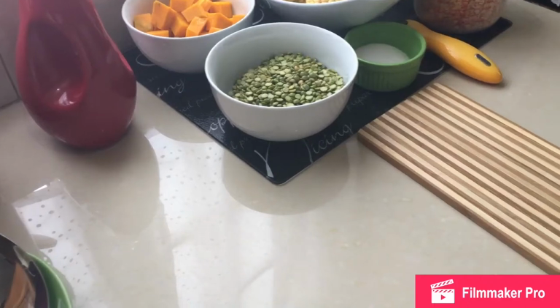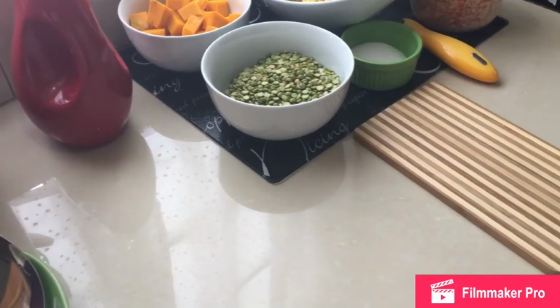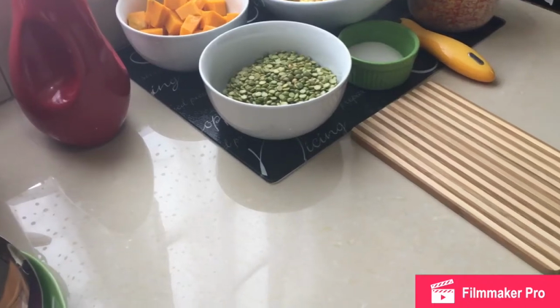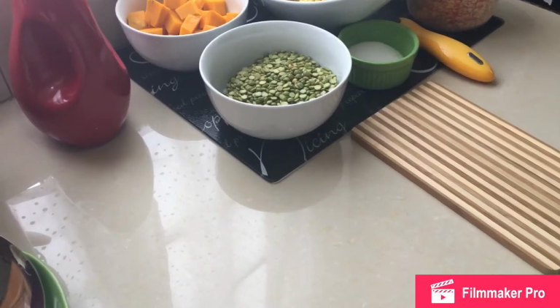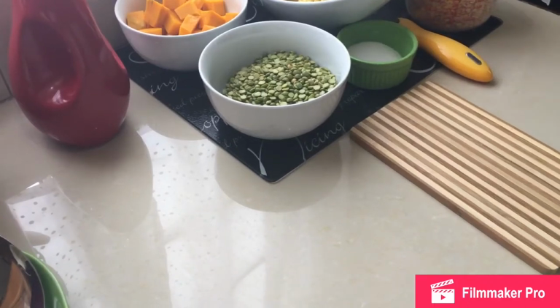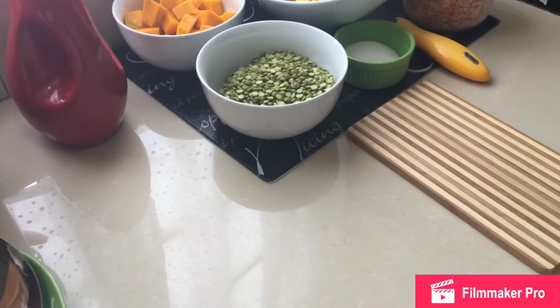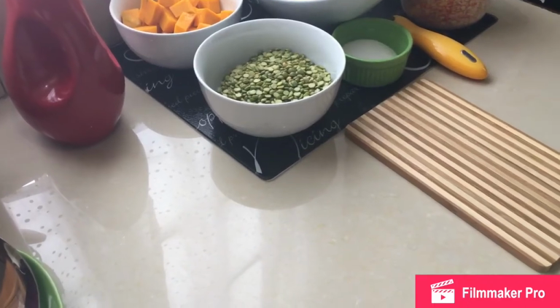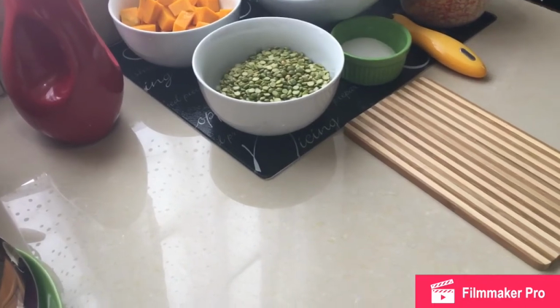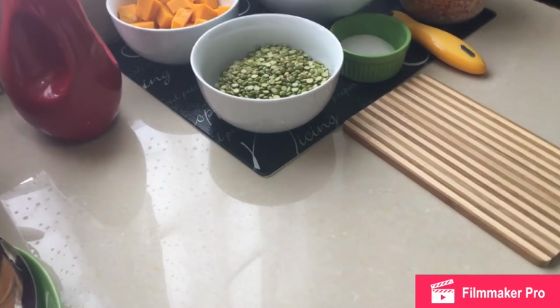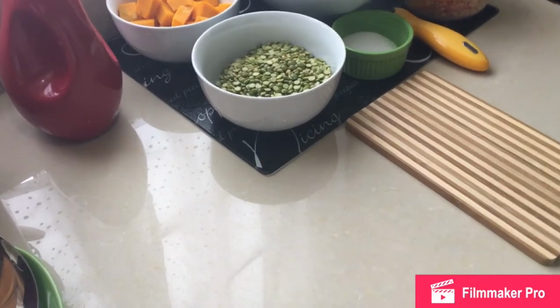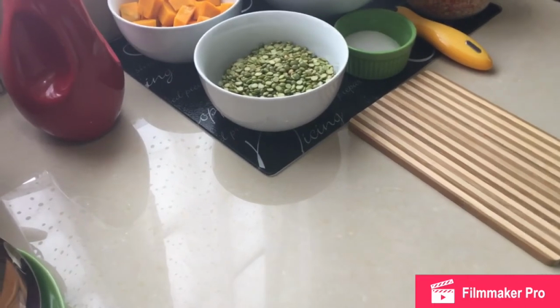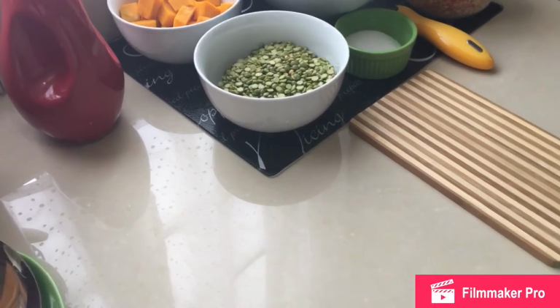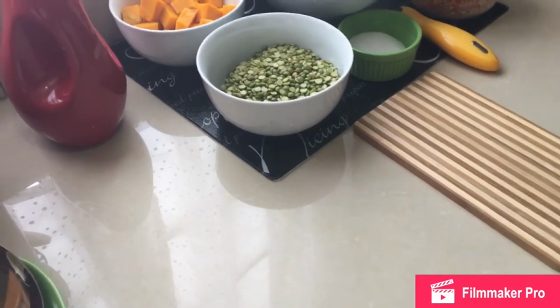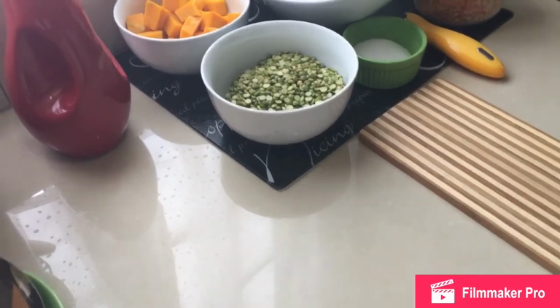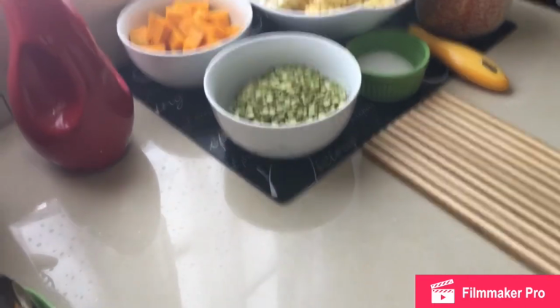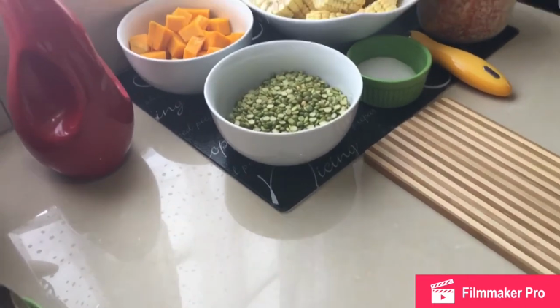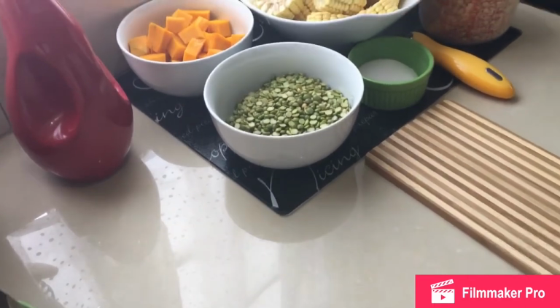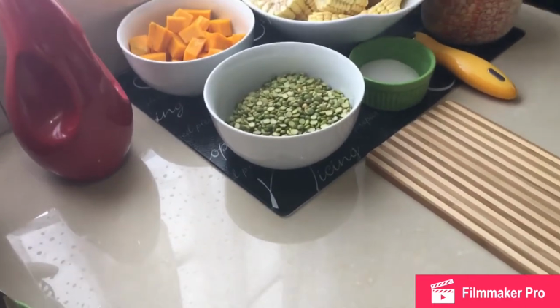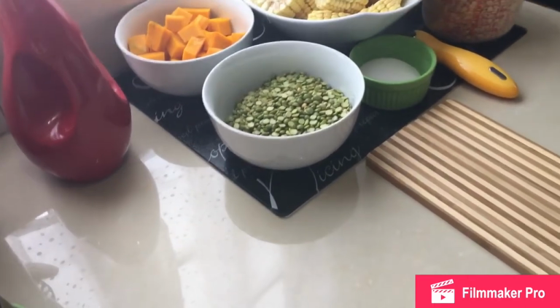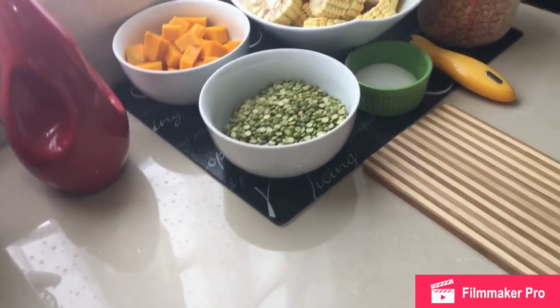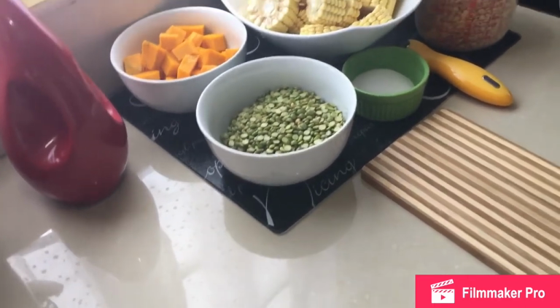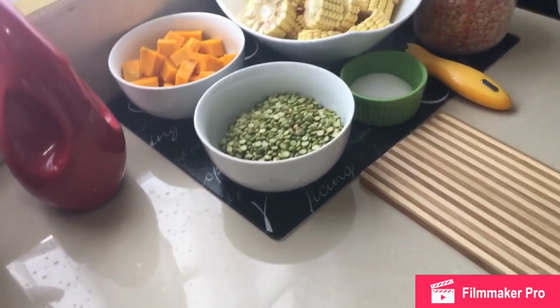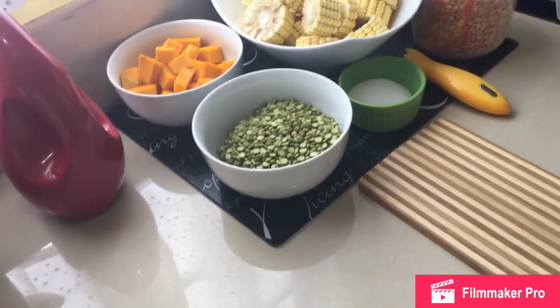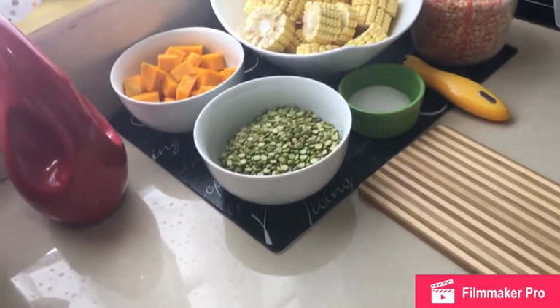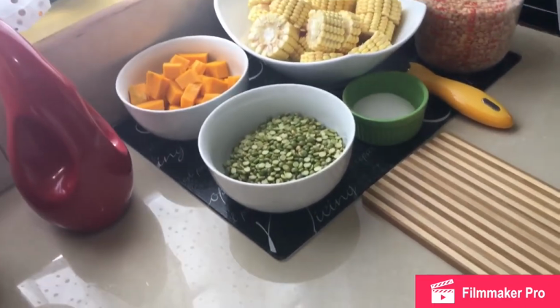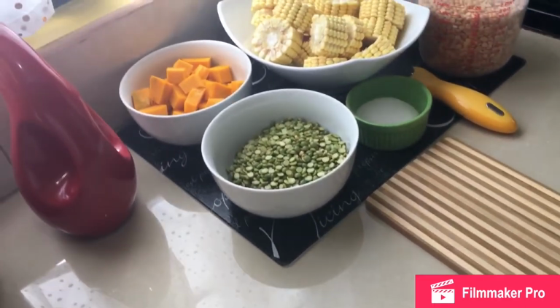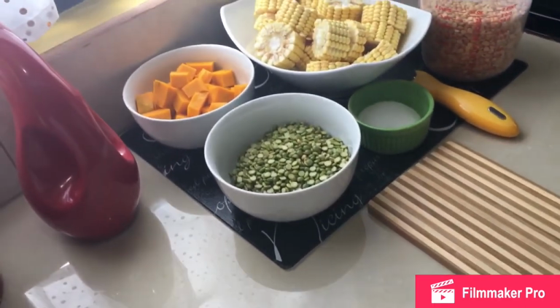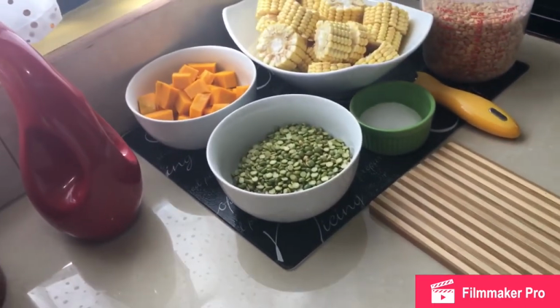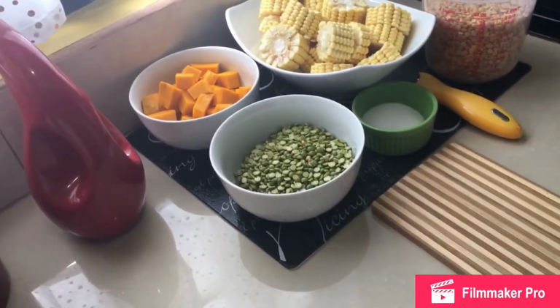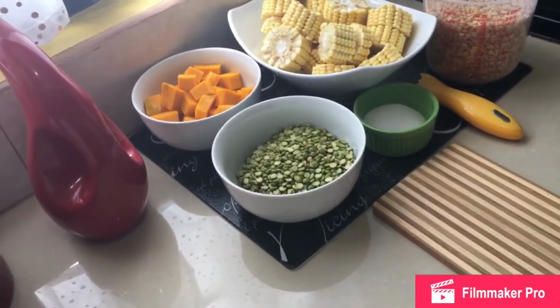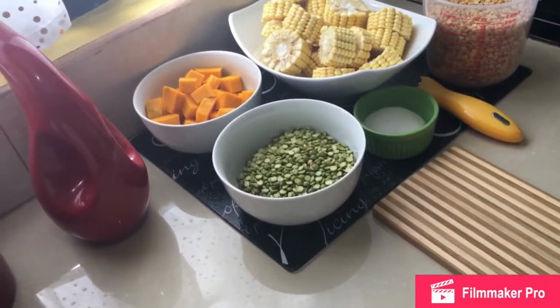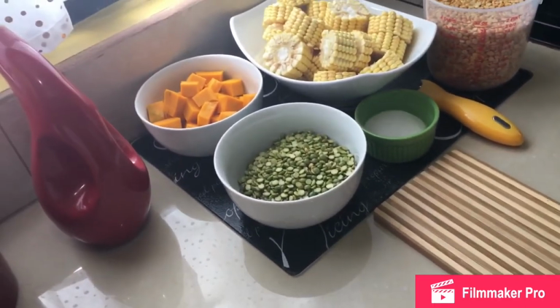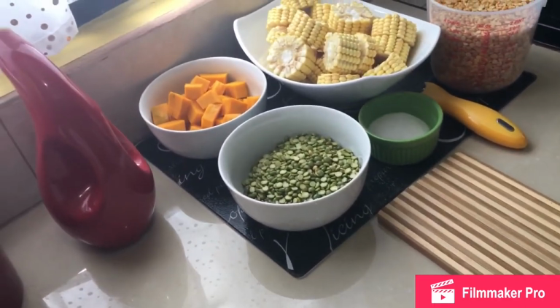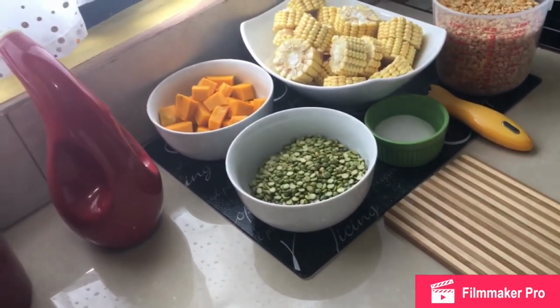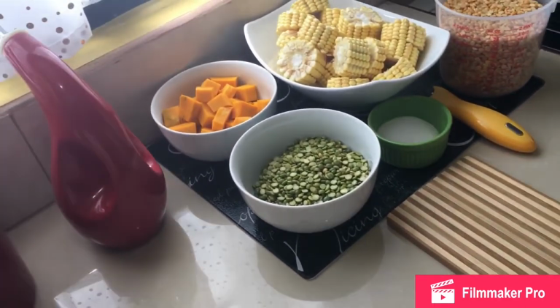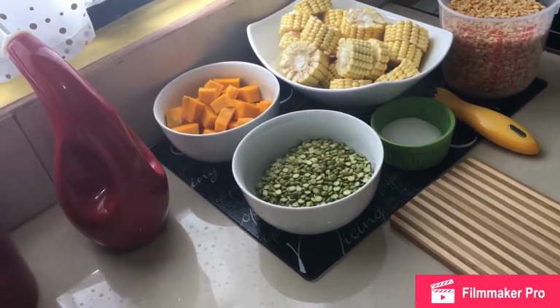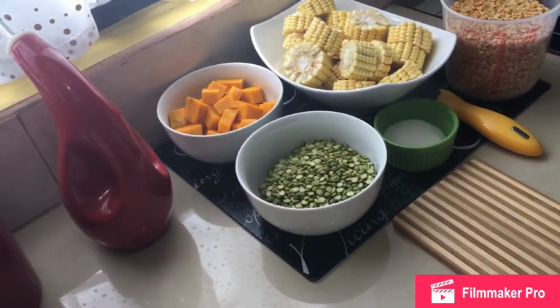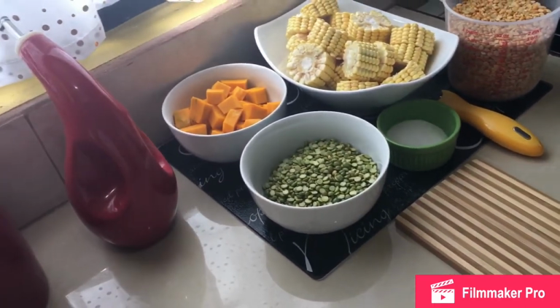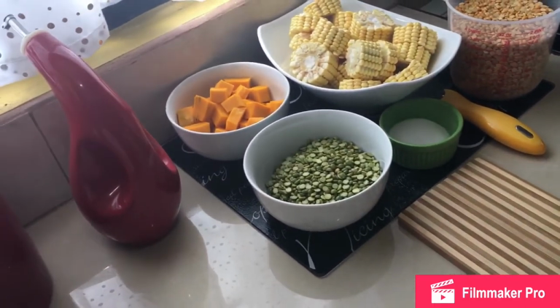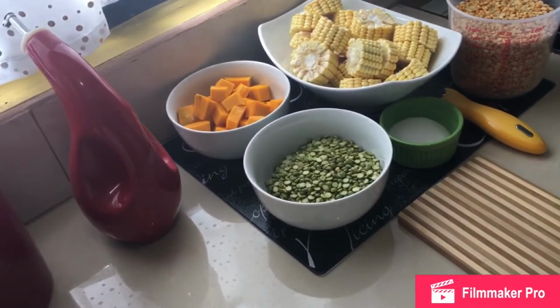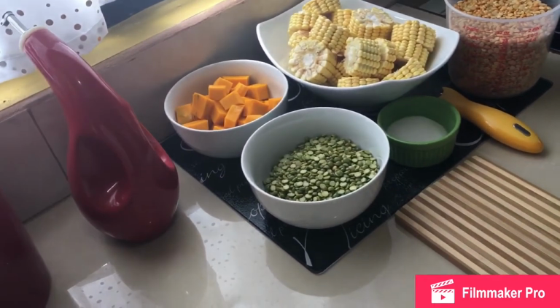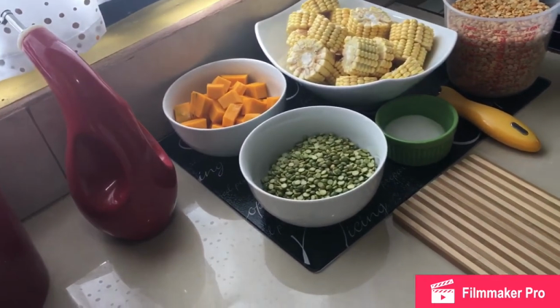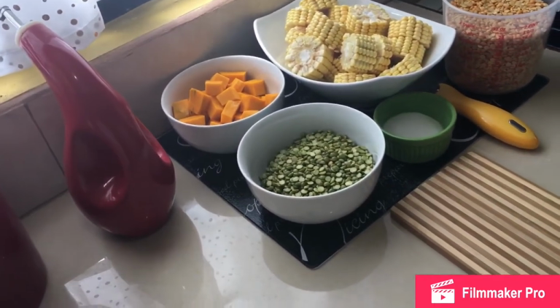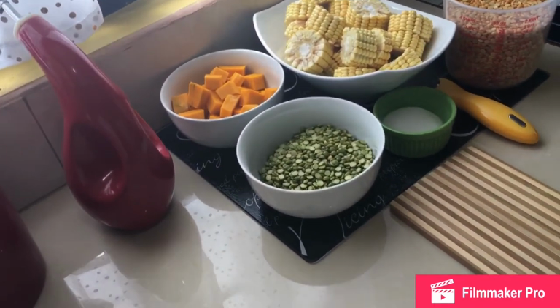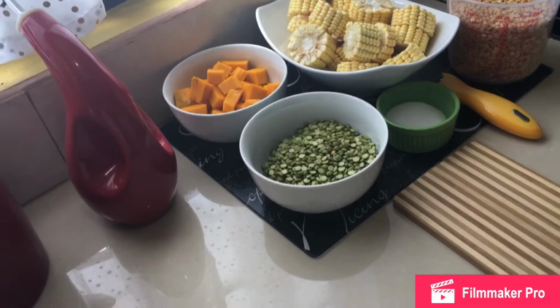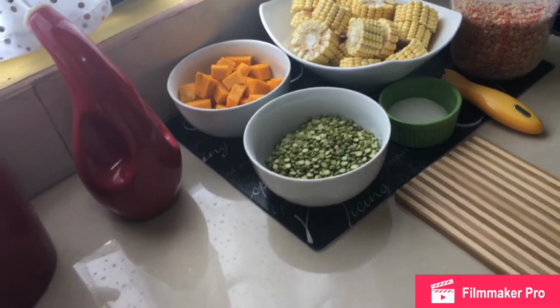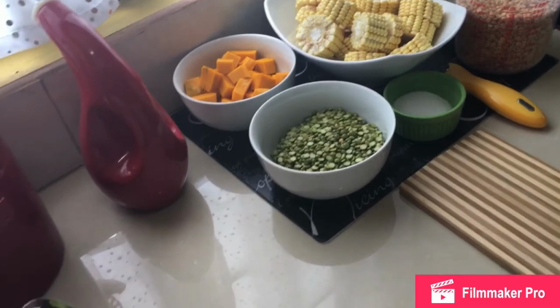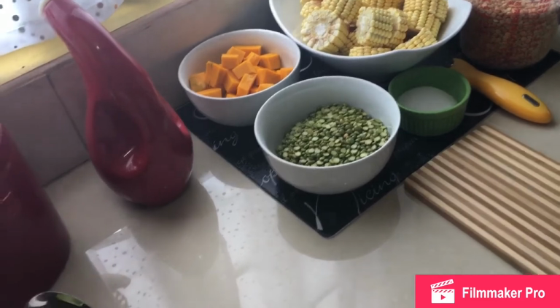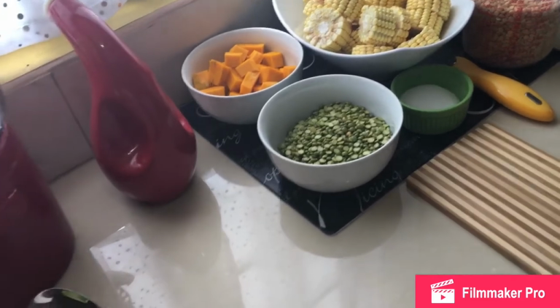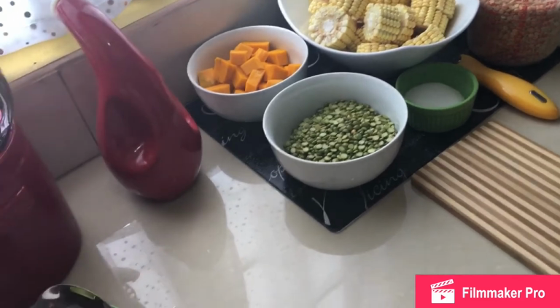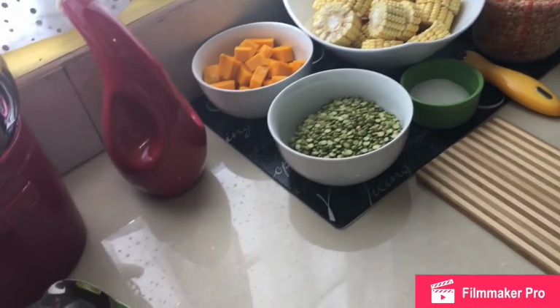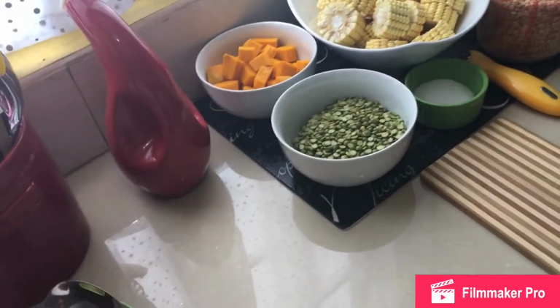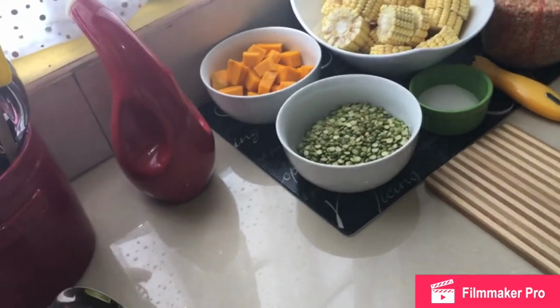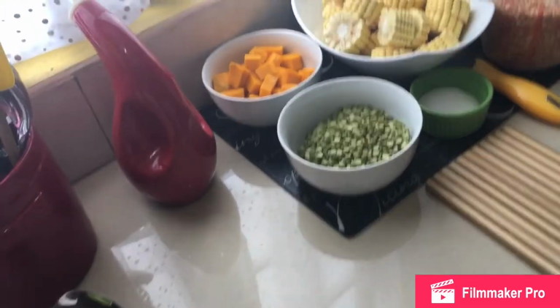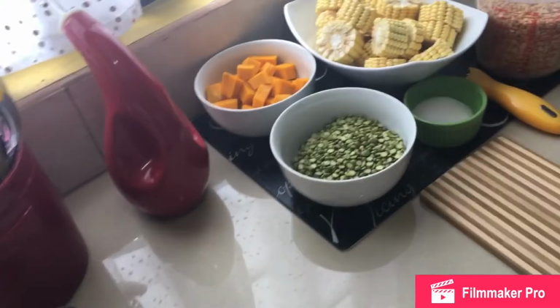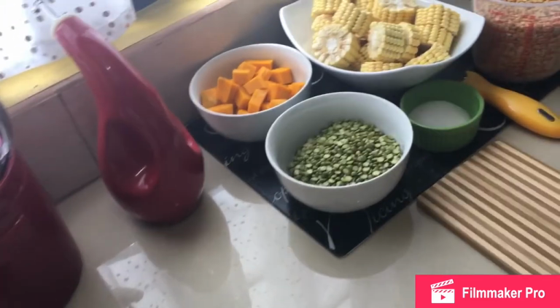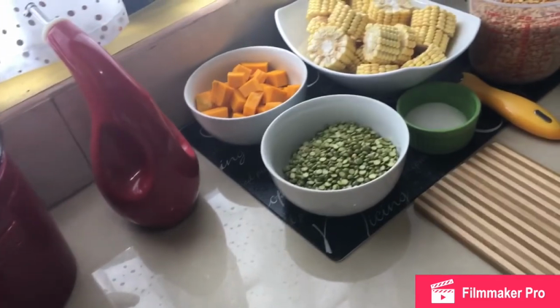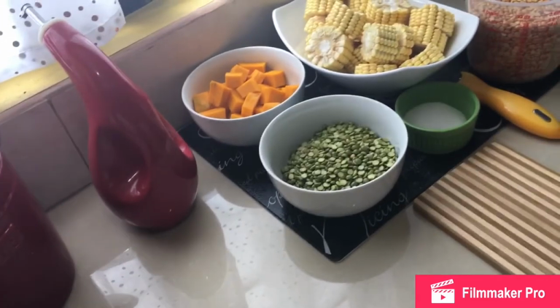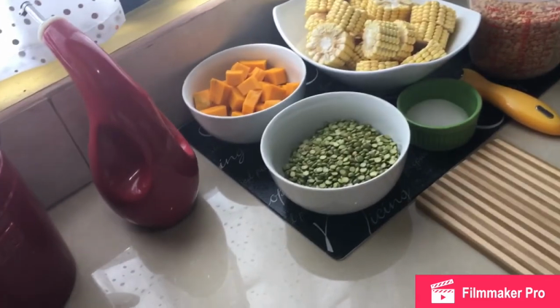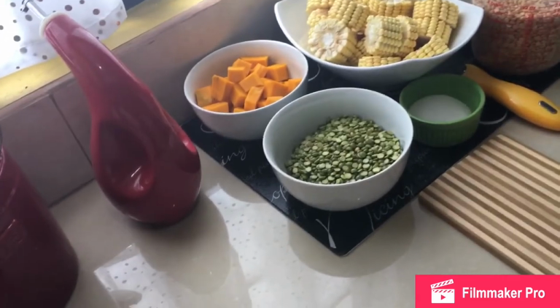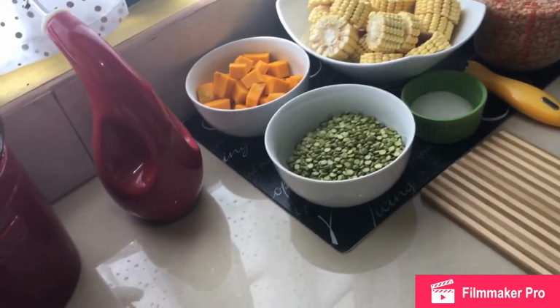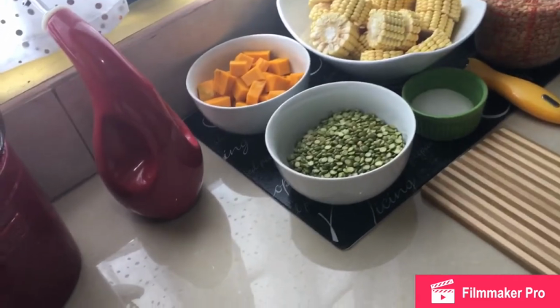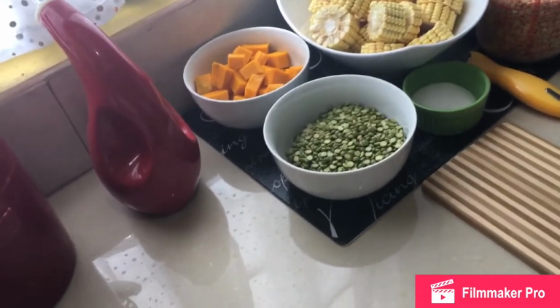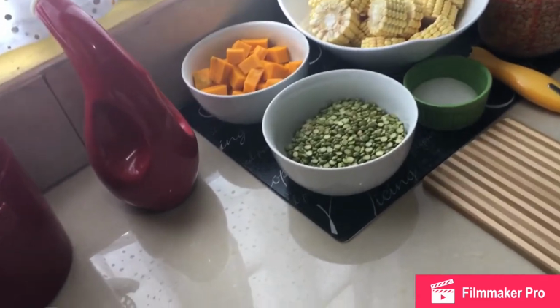Hi guys, Shamion here and I hope all is well. Today I am going to do a Trinidad and Tobago corn soup for you all.